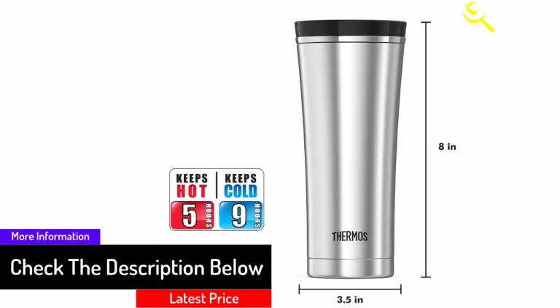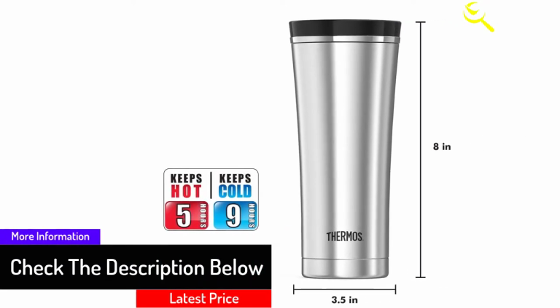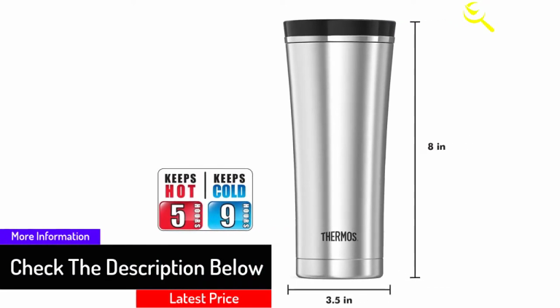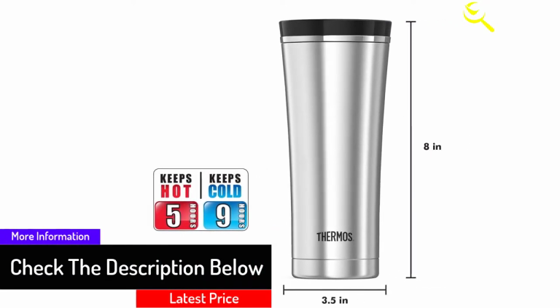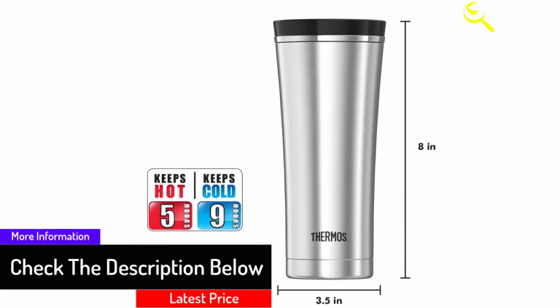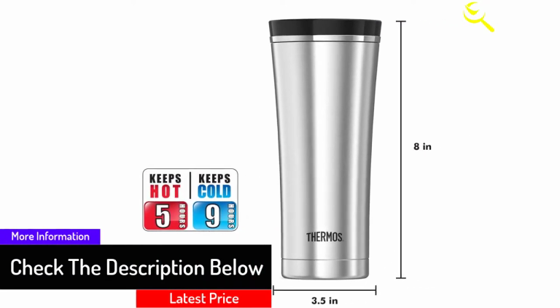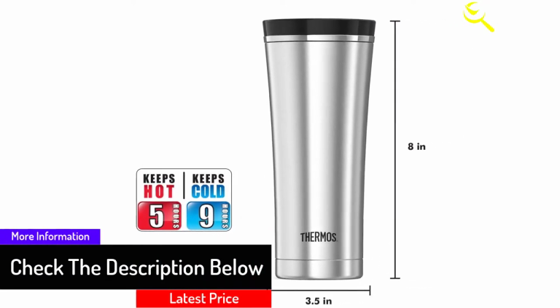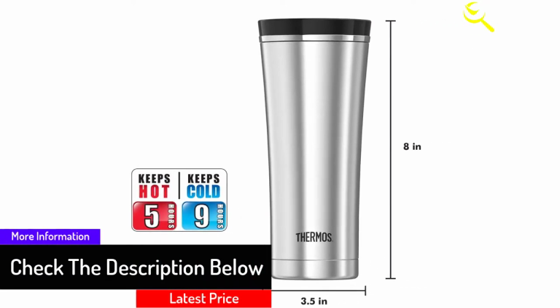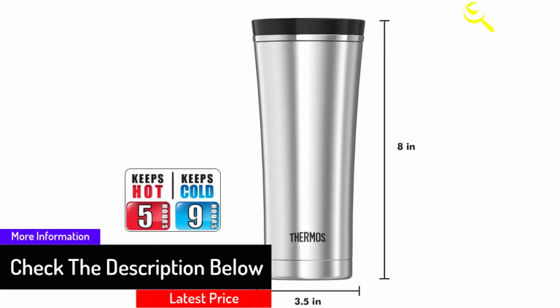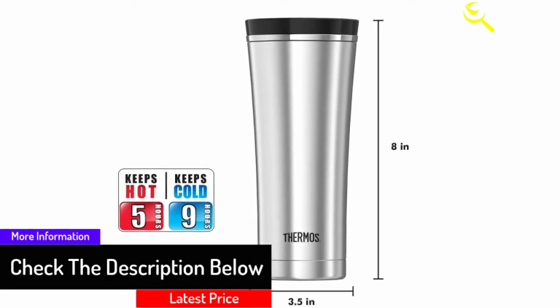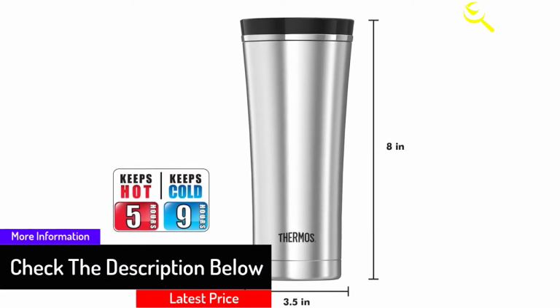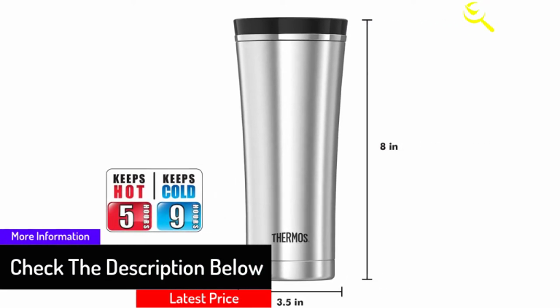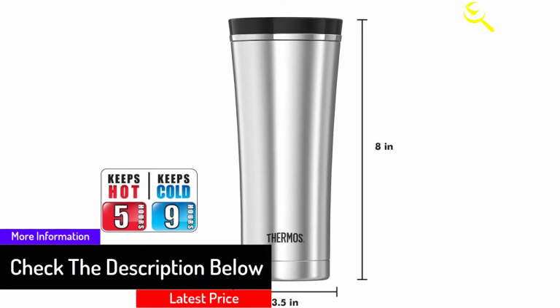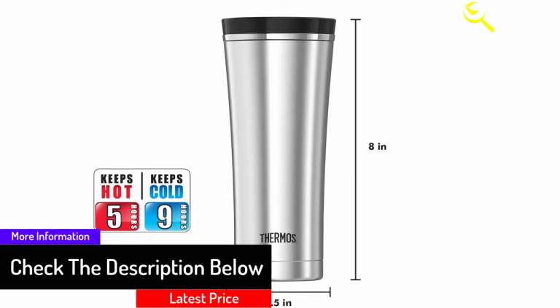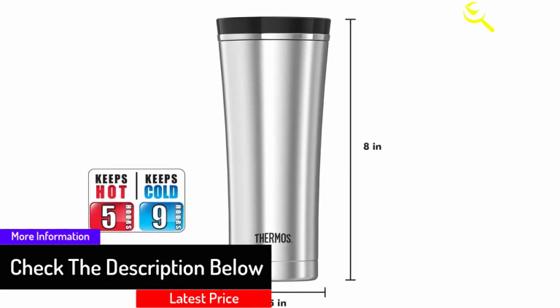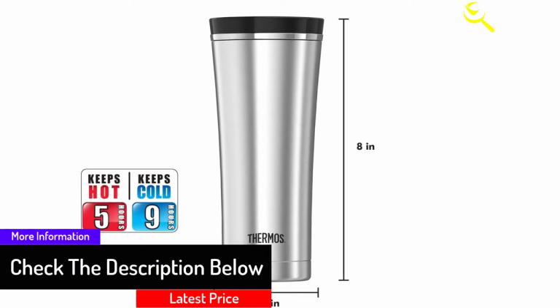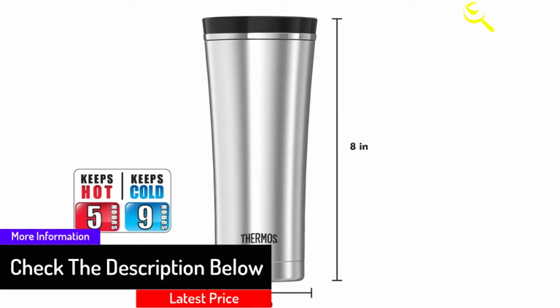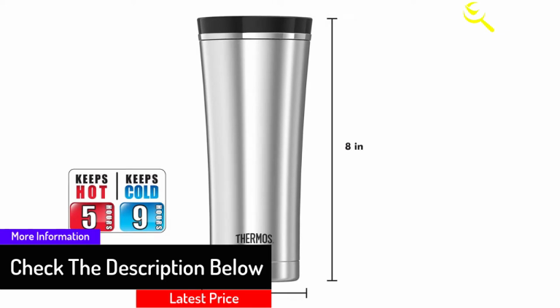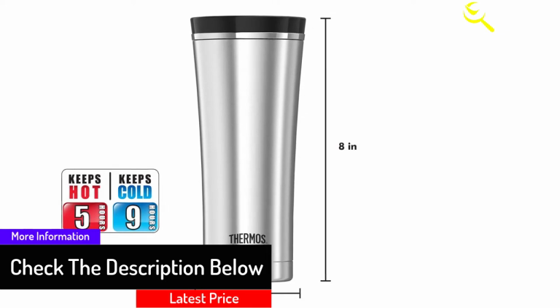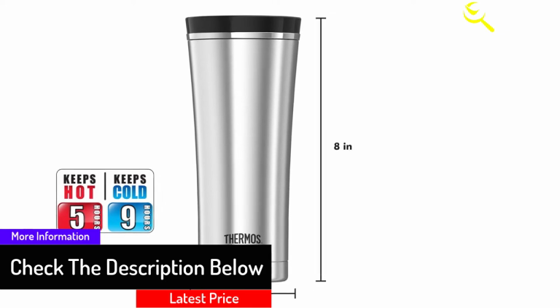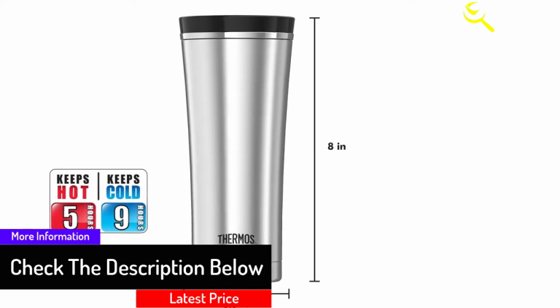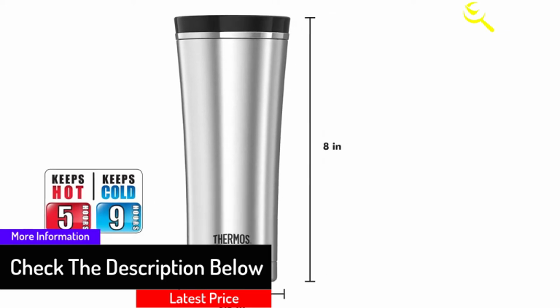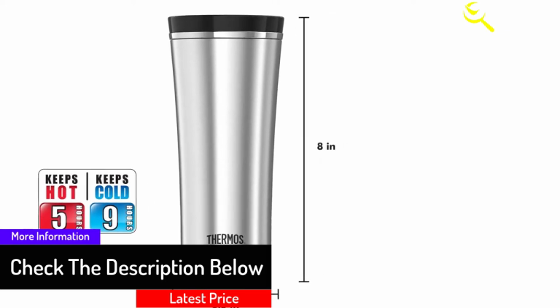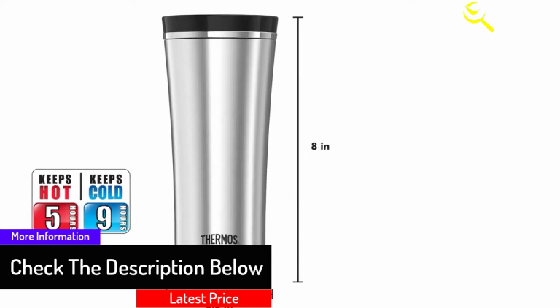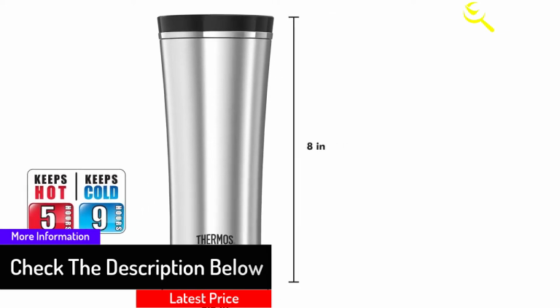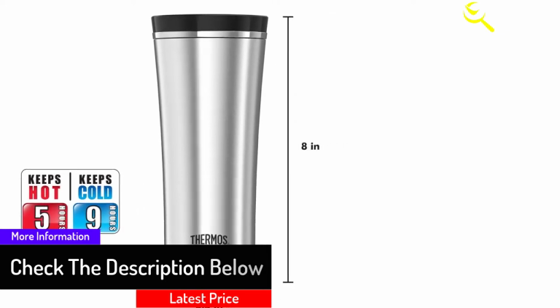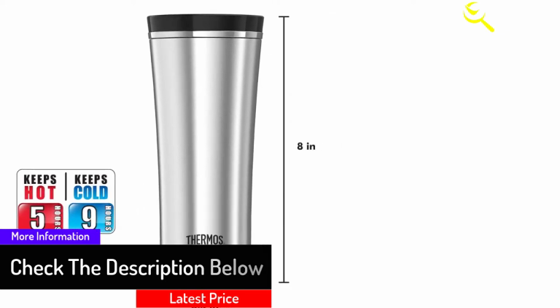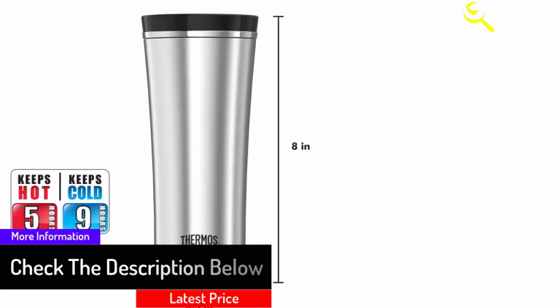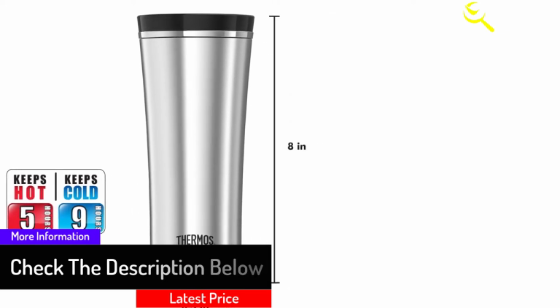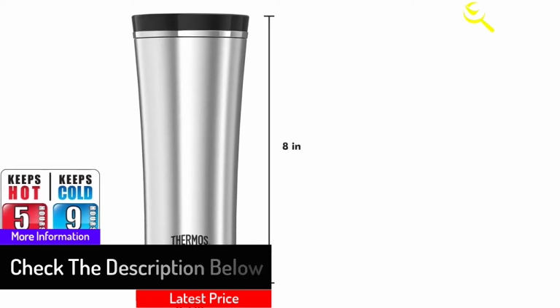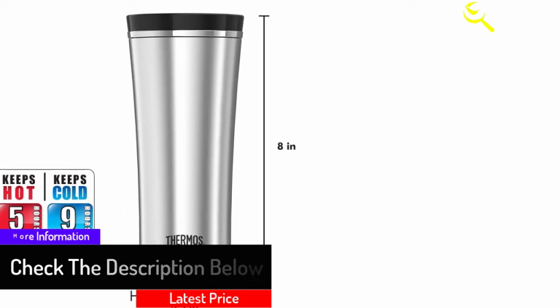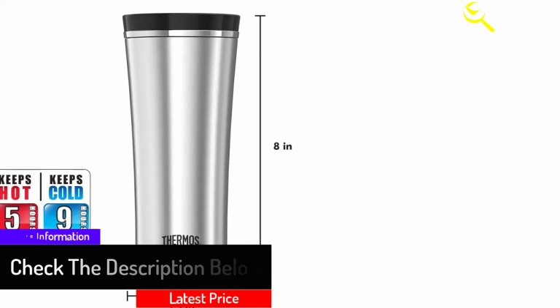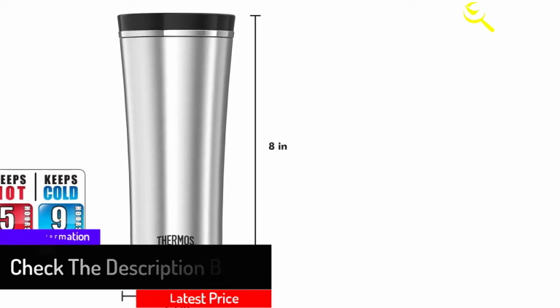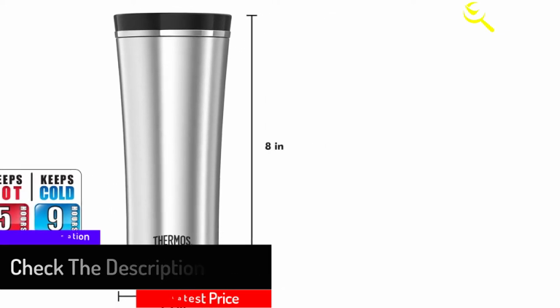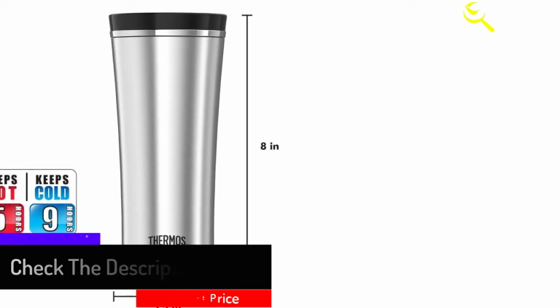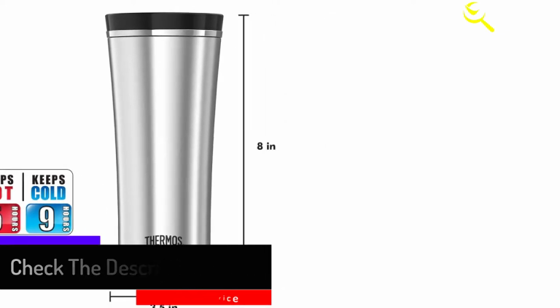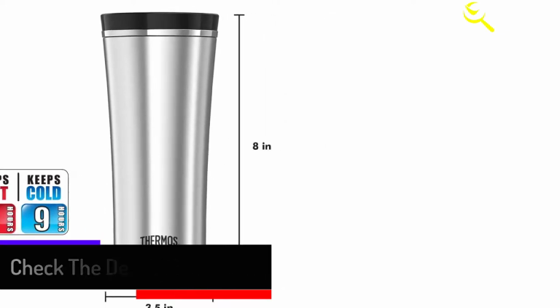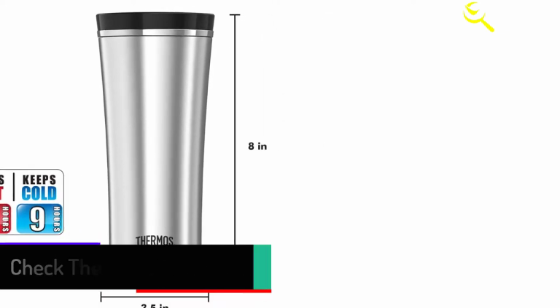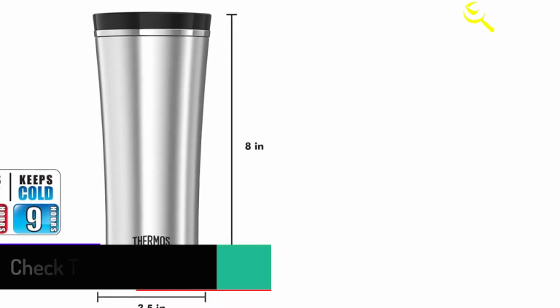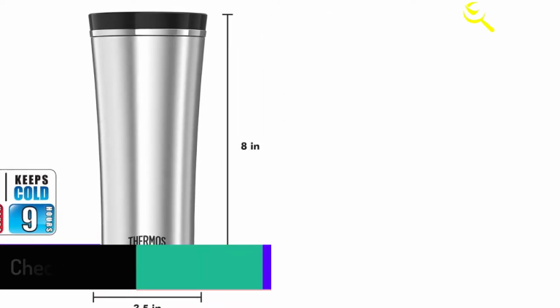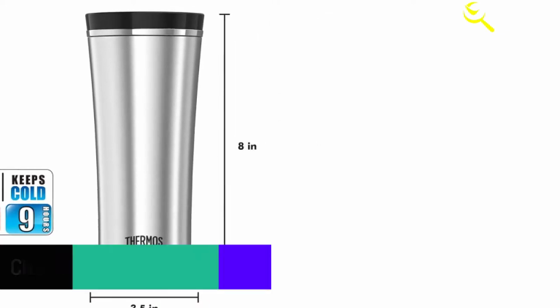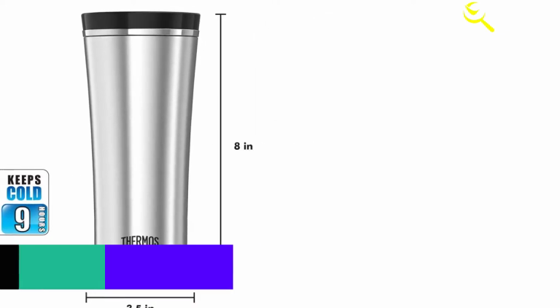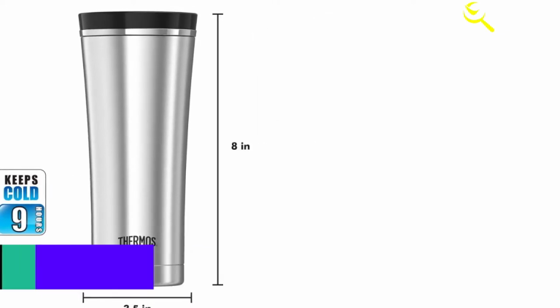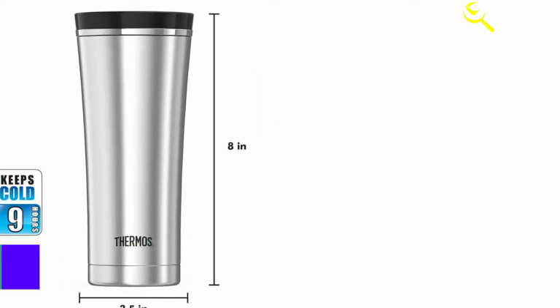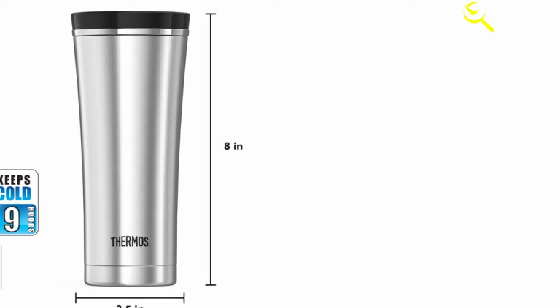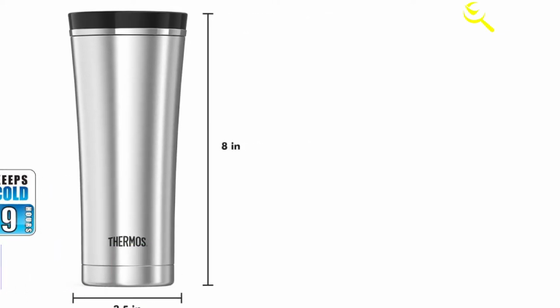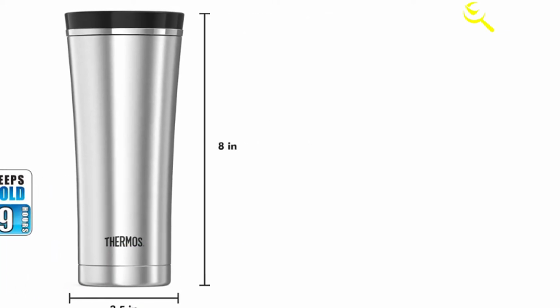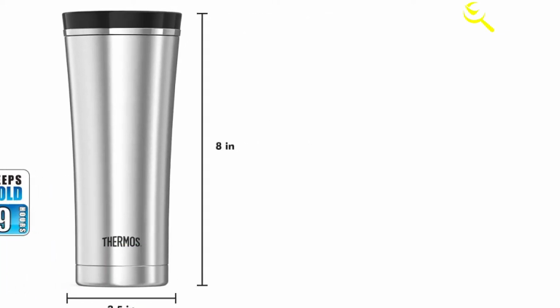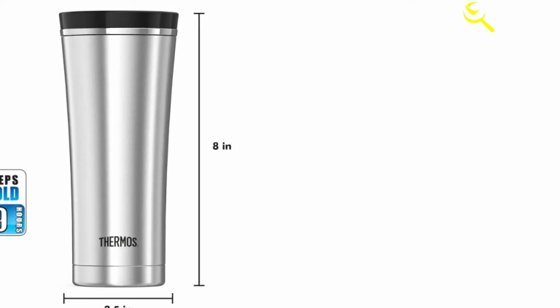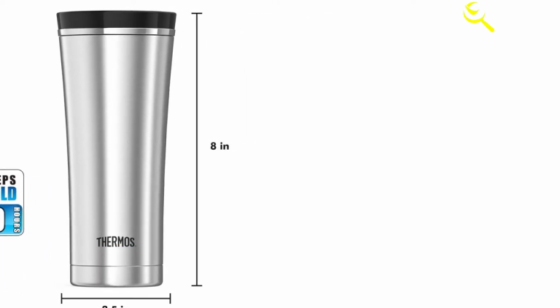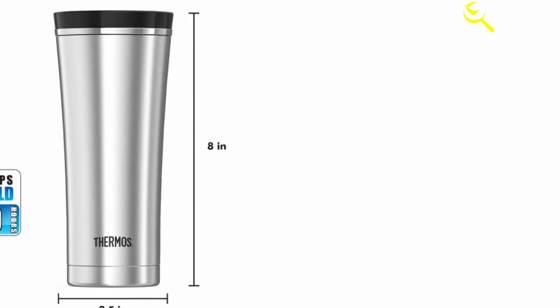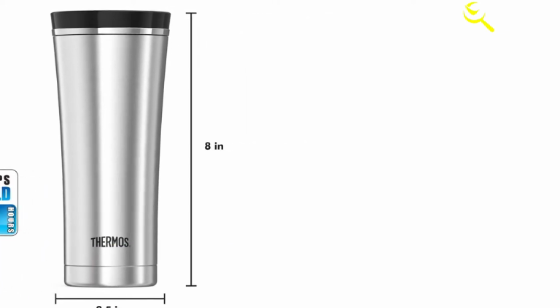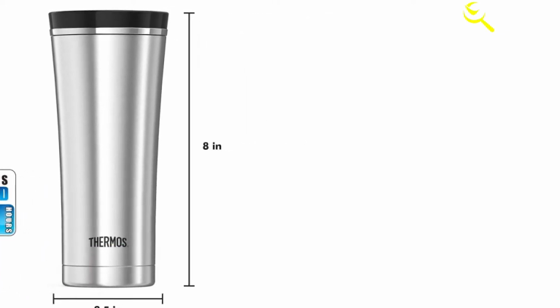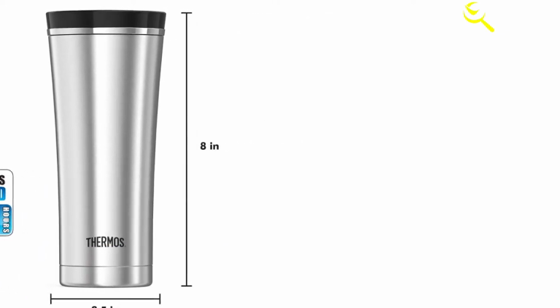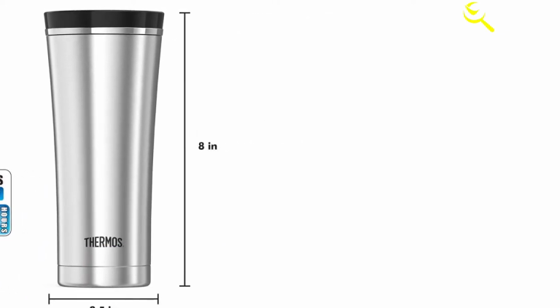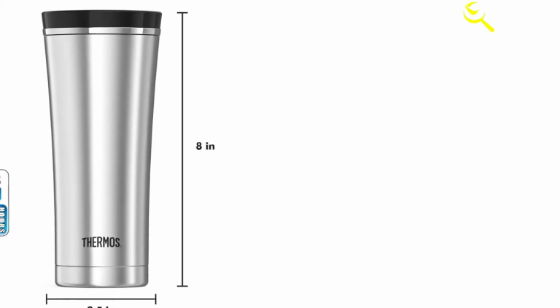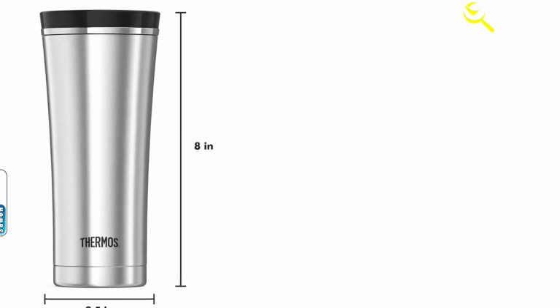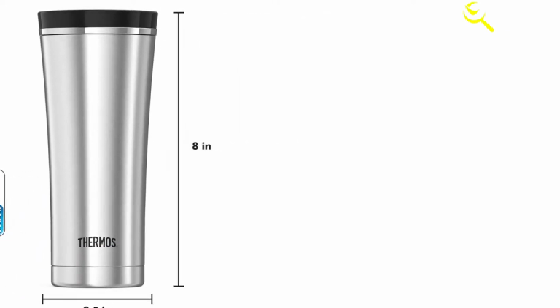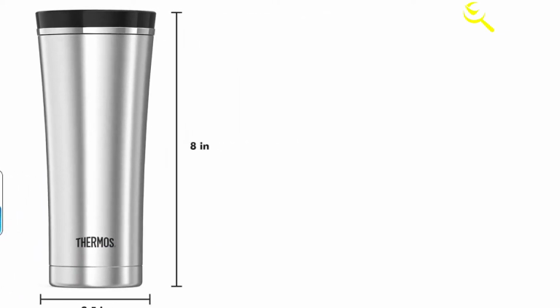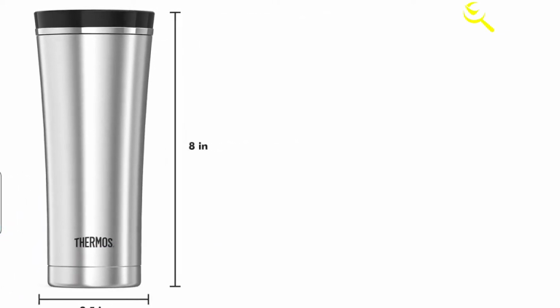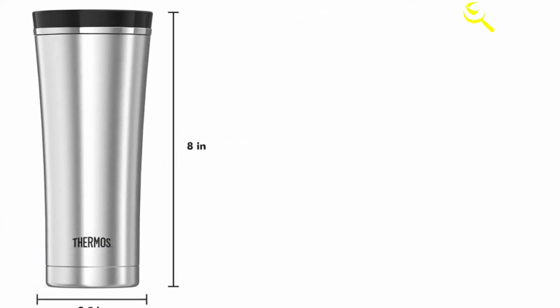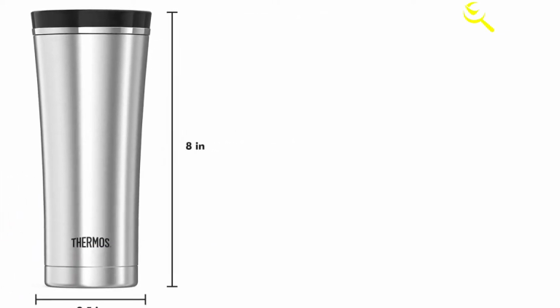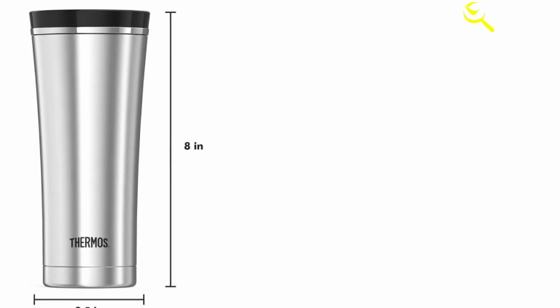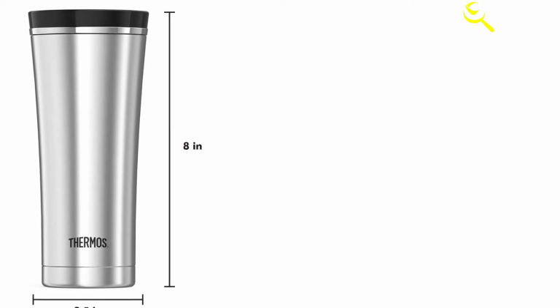Temperature retention is a limitation for some hyped brands of travel mugs. If you have used brands that cooled your beverages faster than you would have liked, buy this one instead.